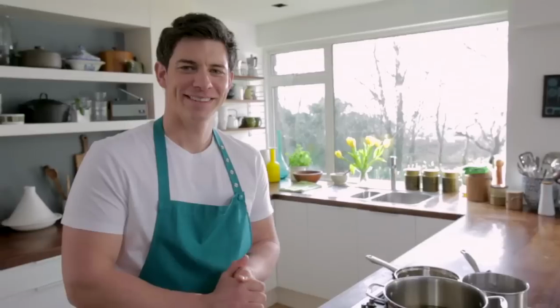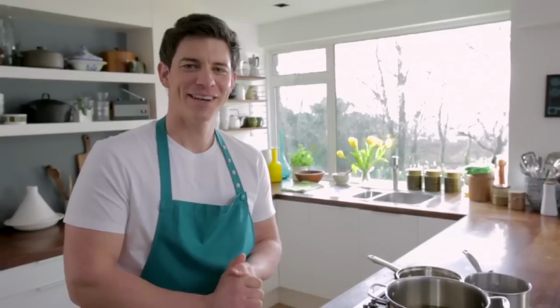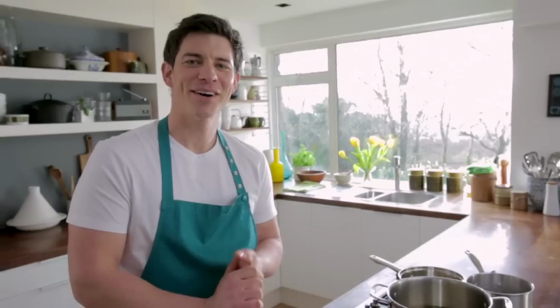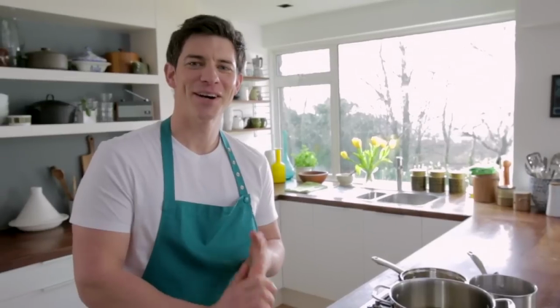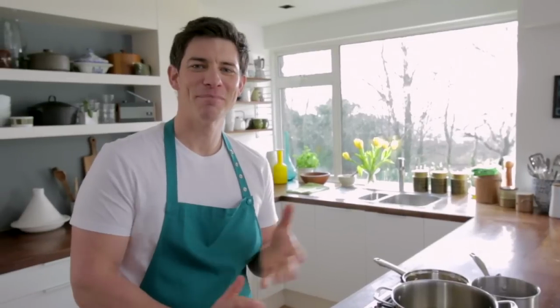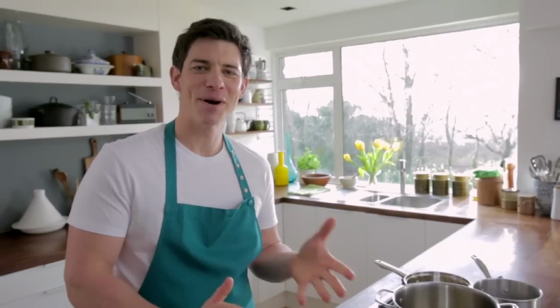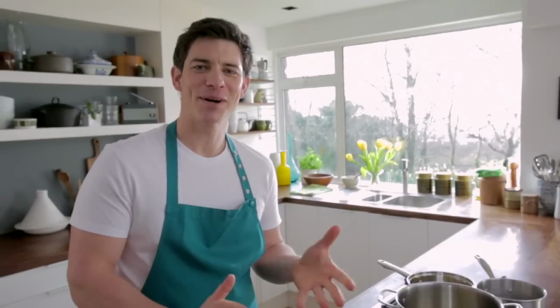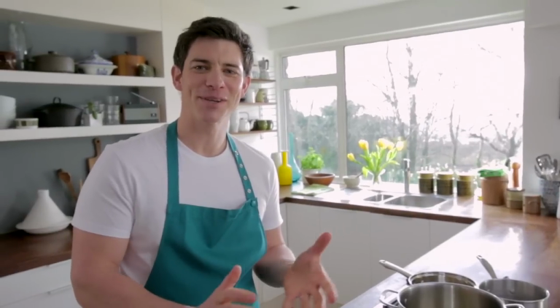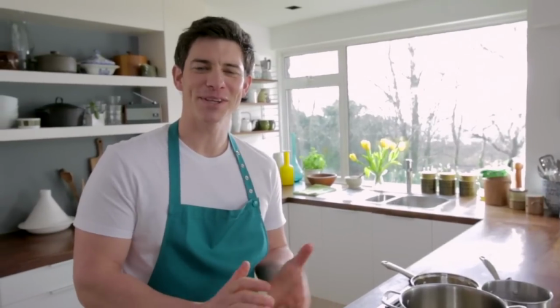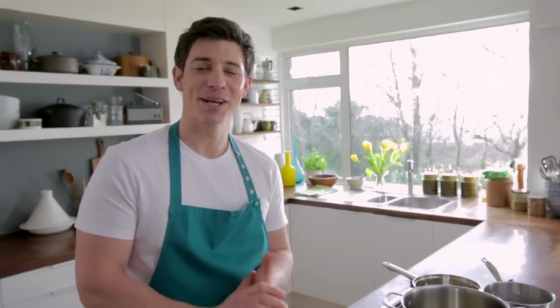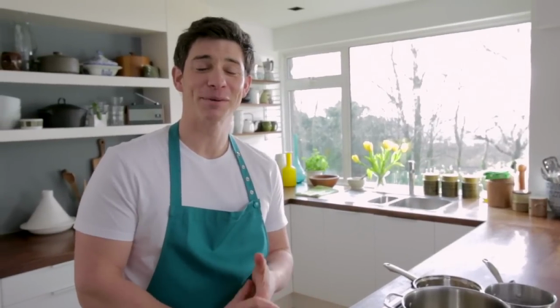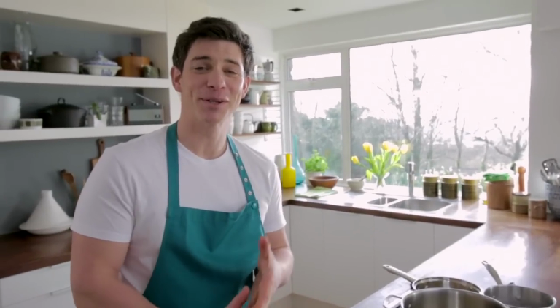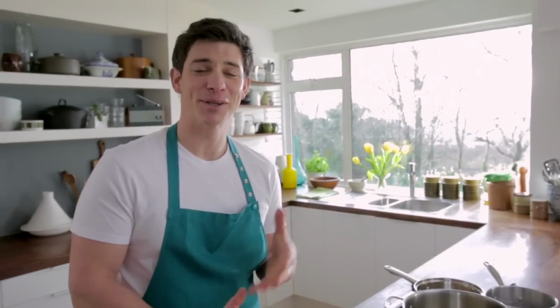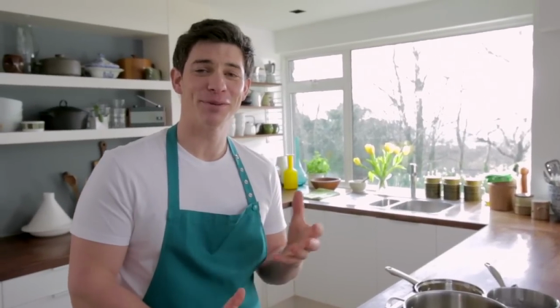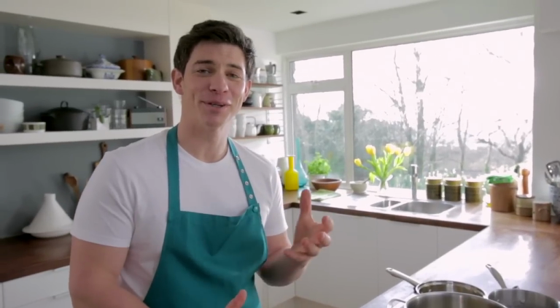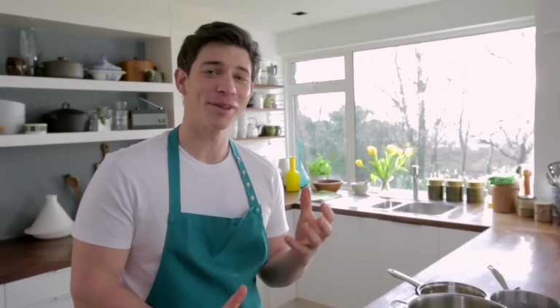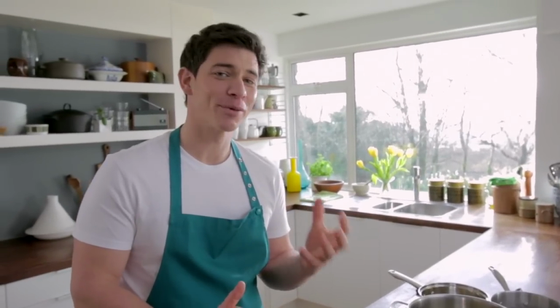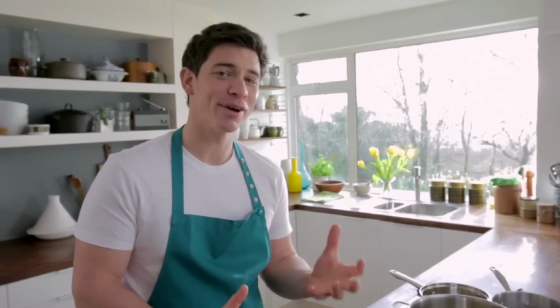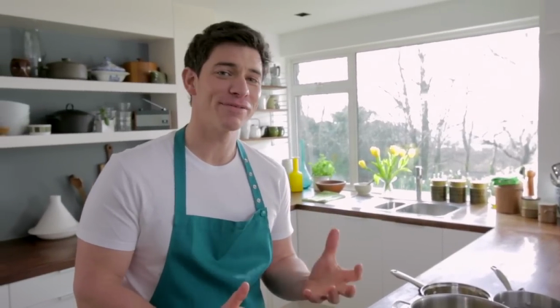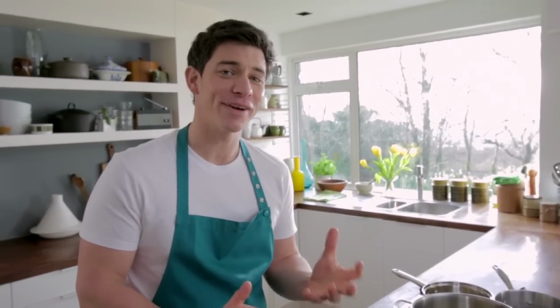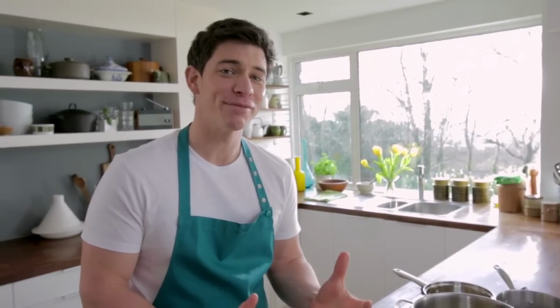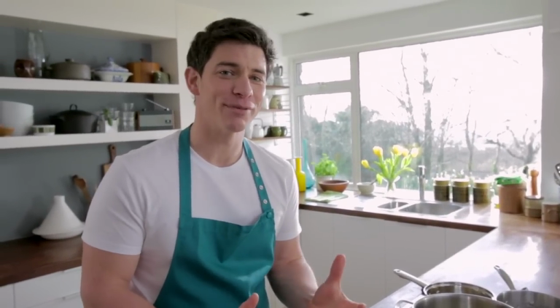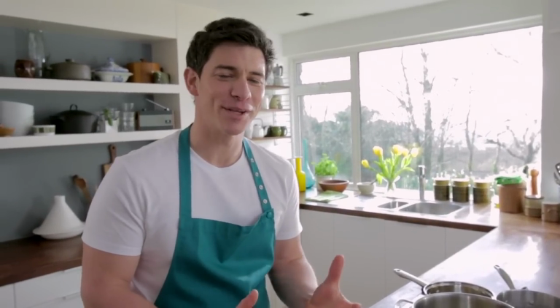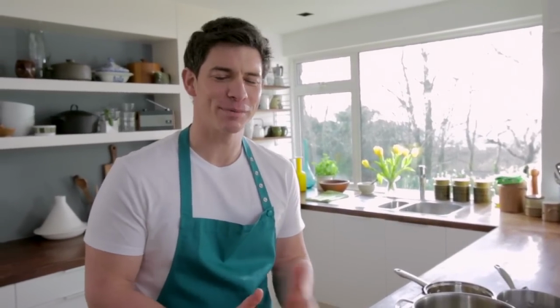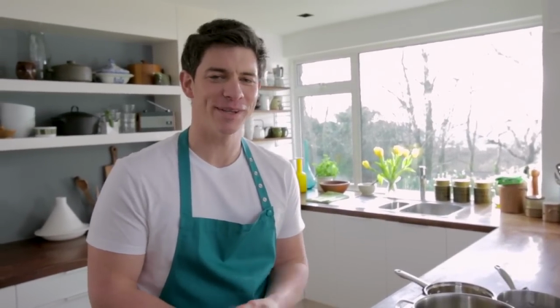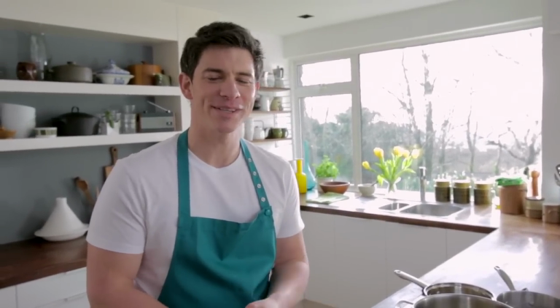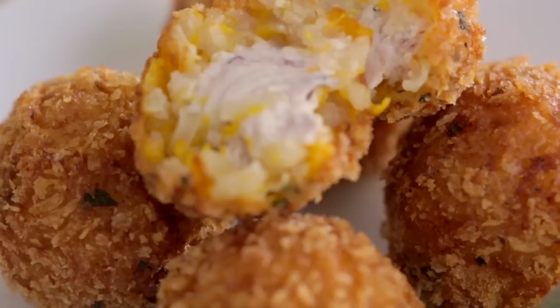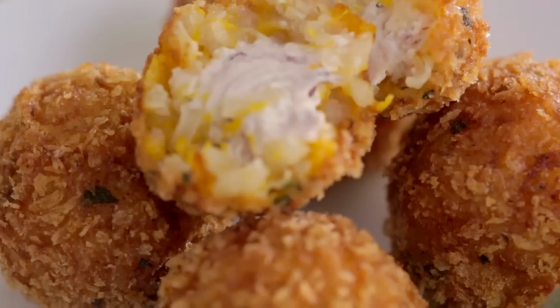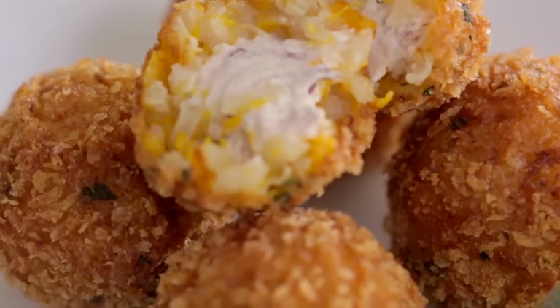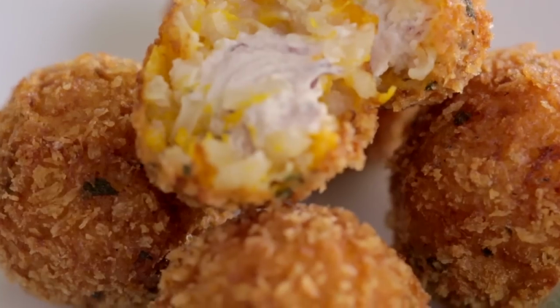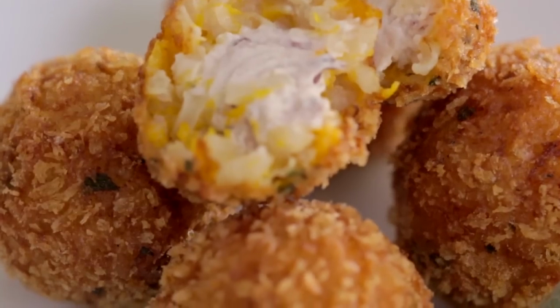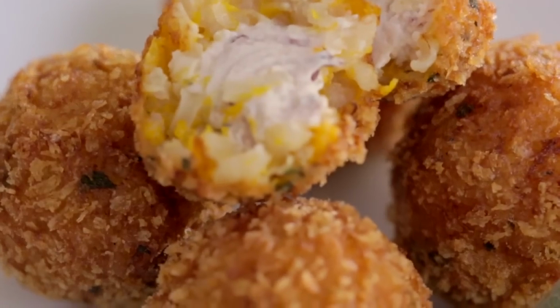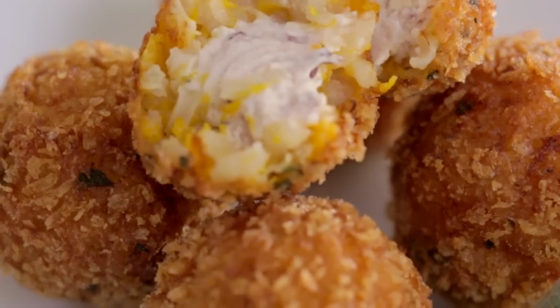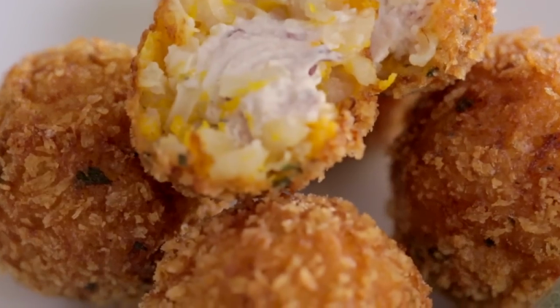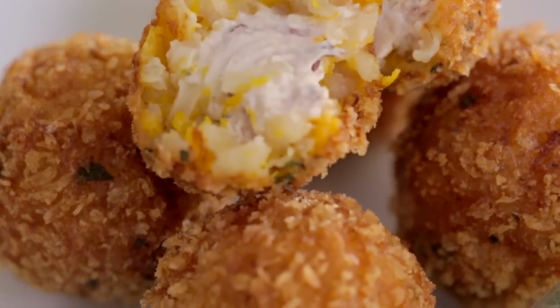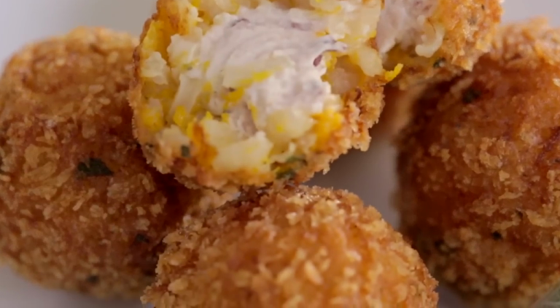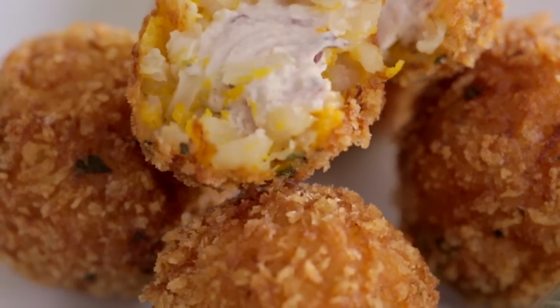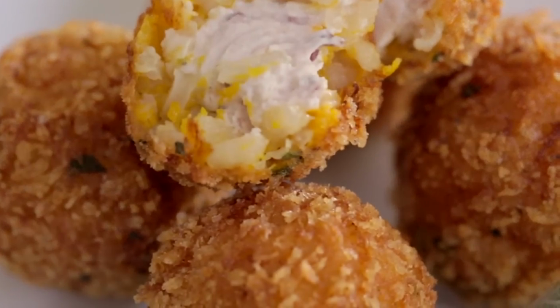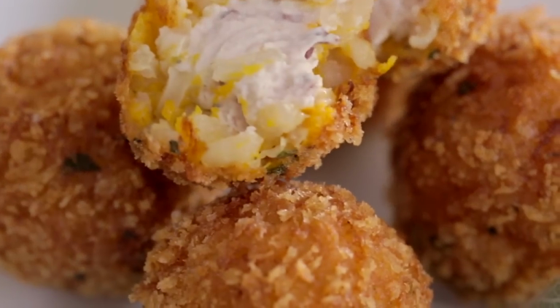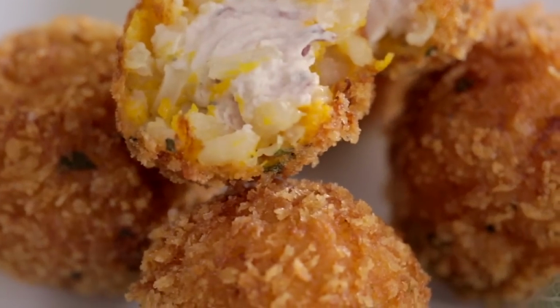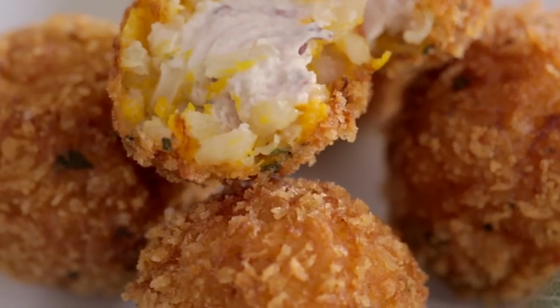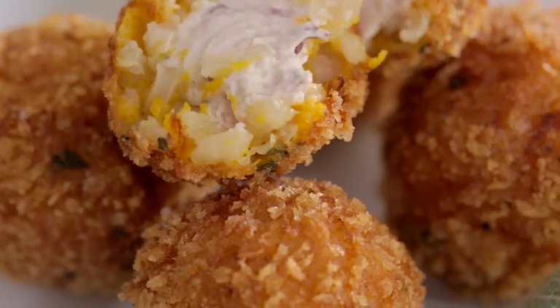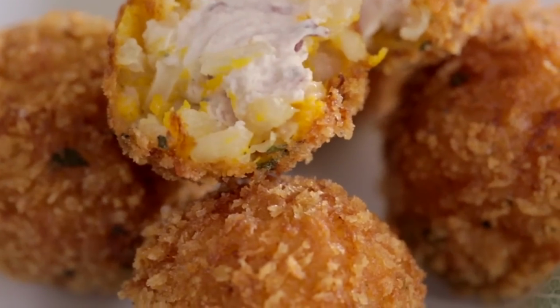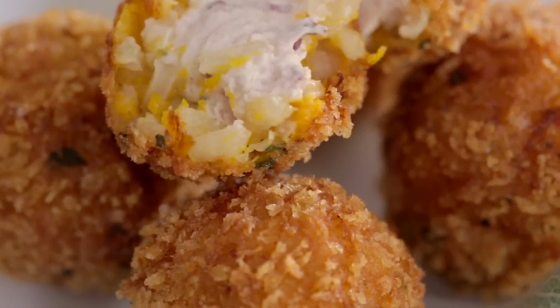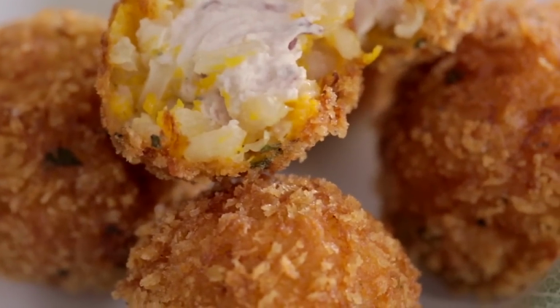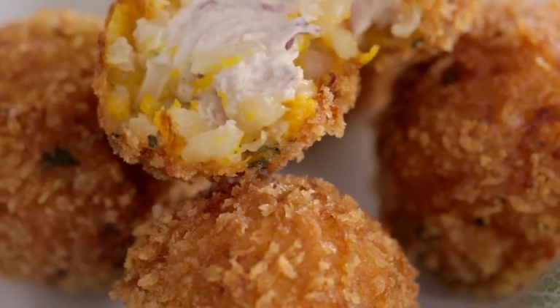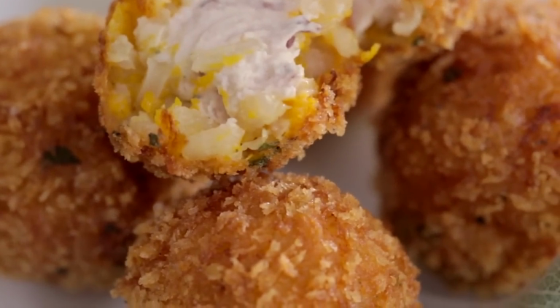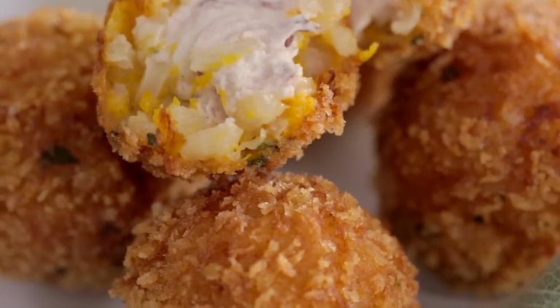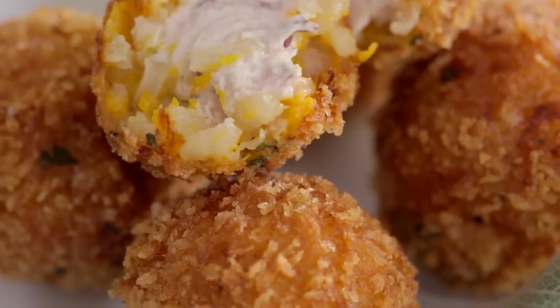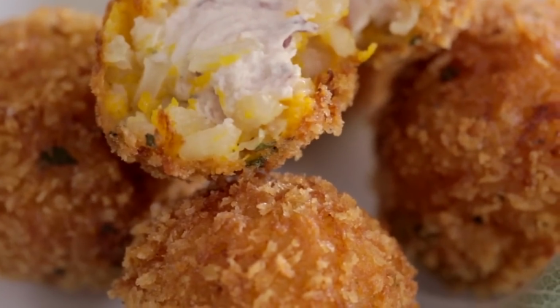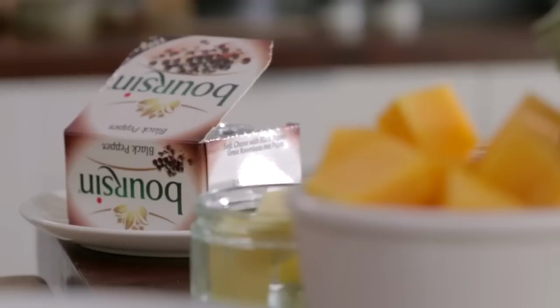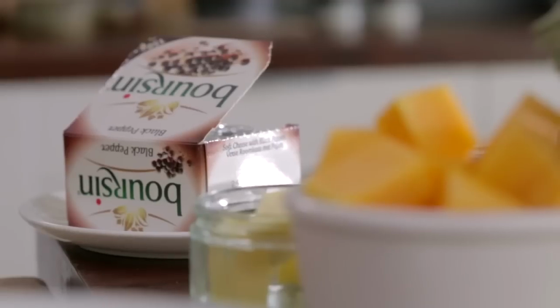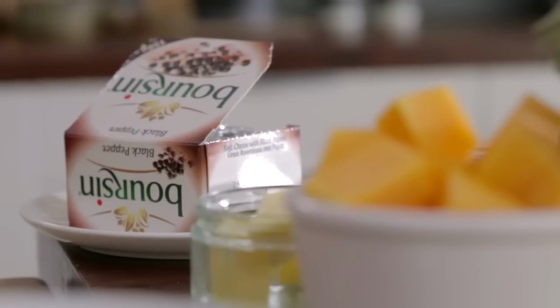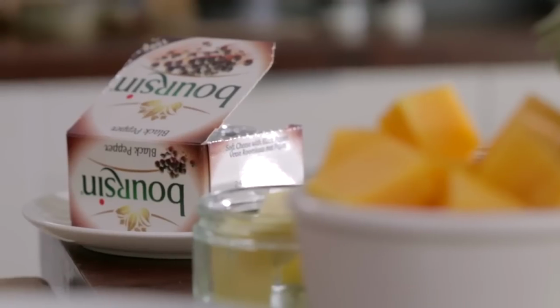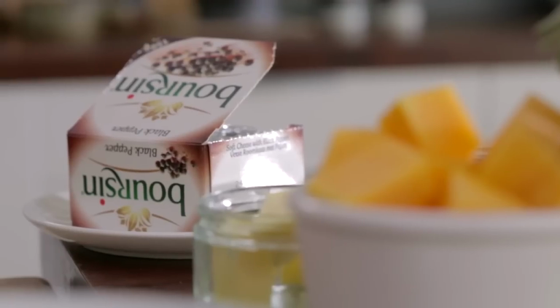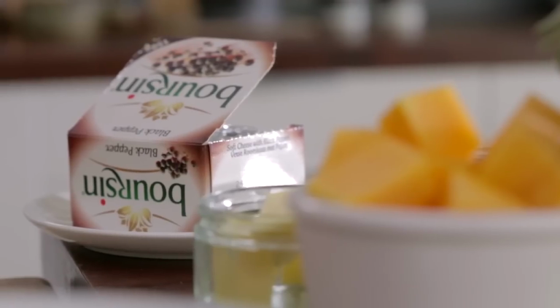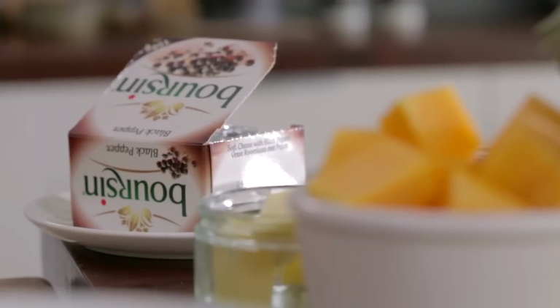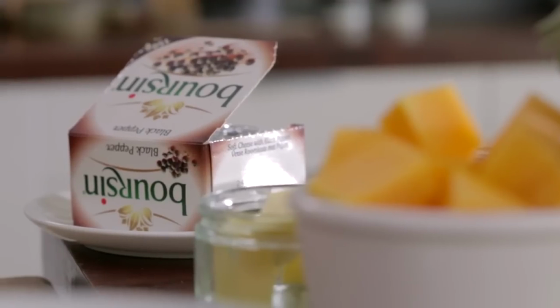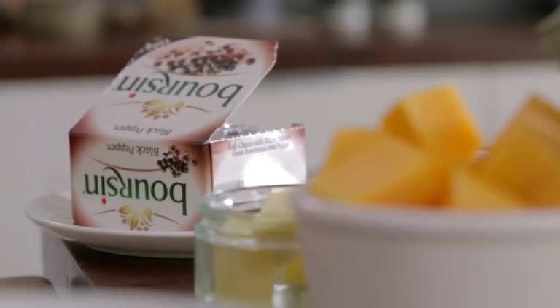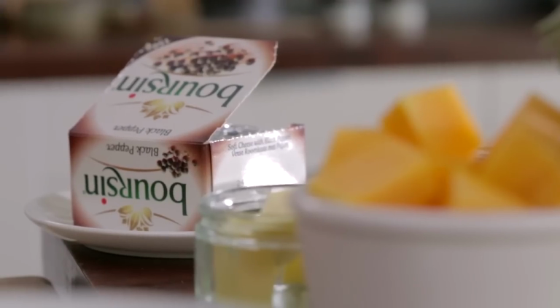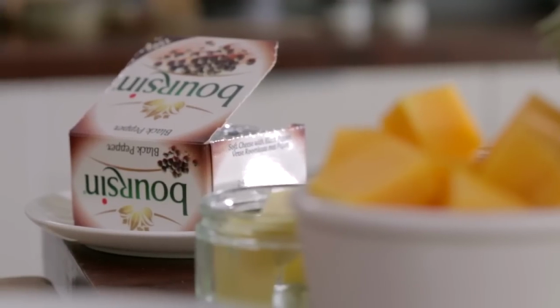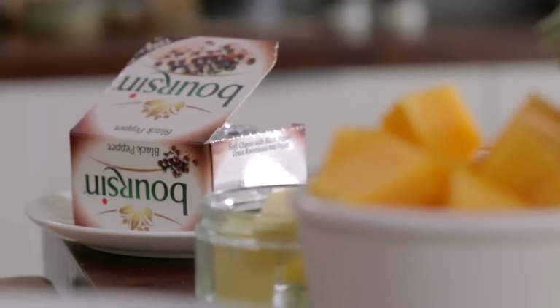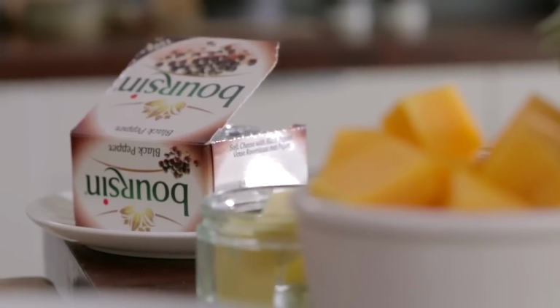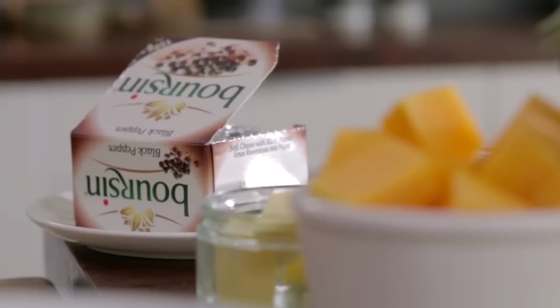Hi, I'm Marcus and I'm going to cook for you another one of my favourite recipes — a lovely butternut squash and sage arancini stuffed with black pepper porcini.